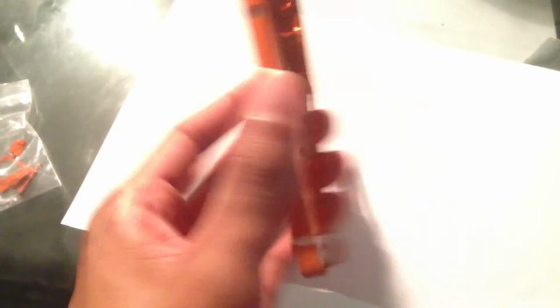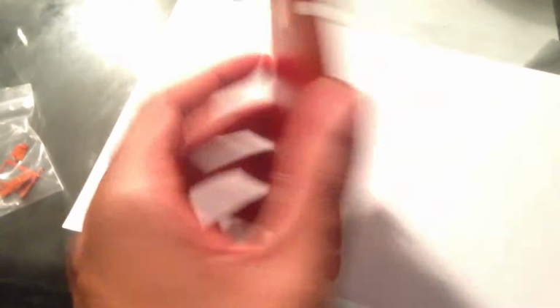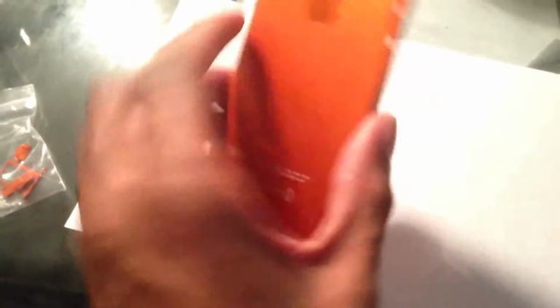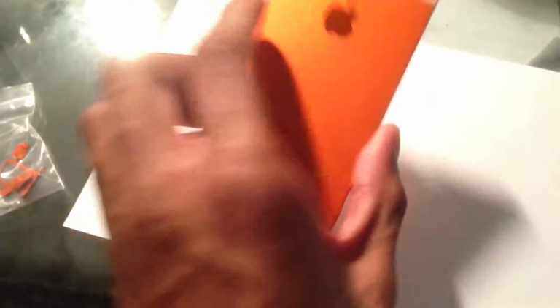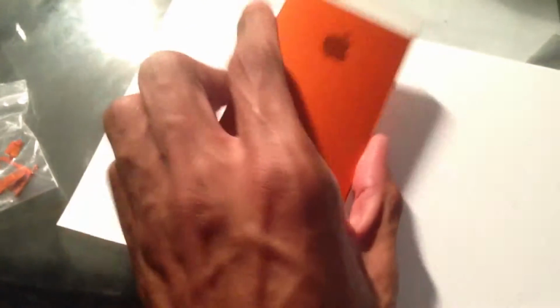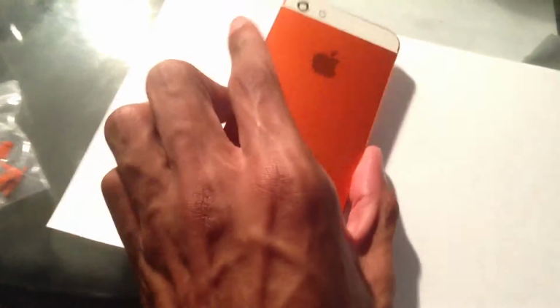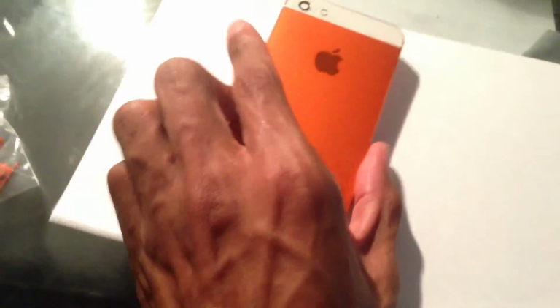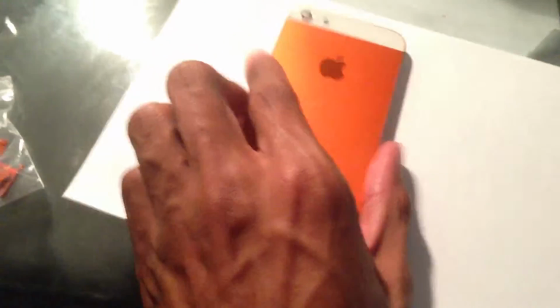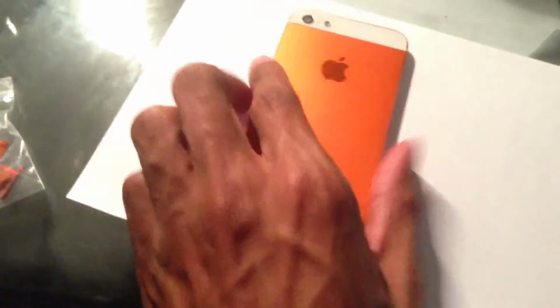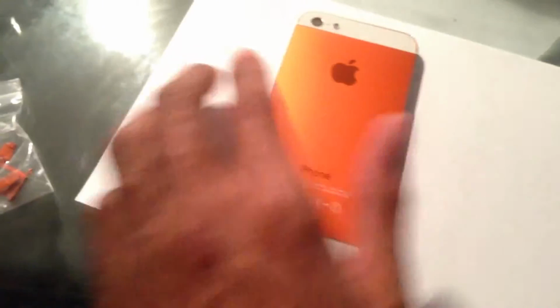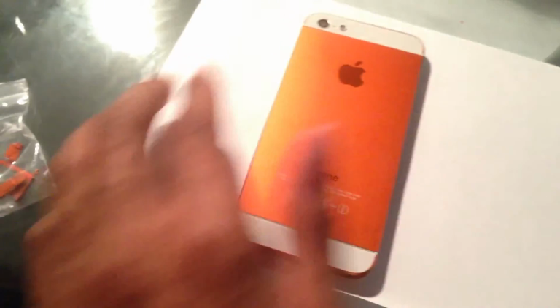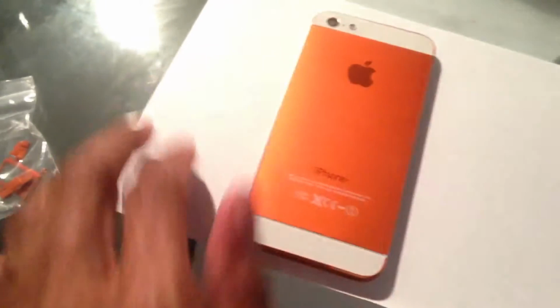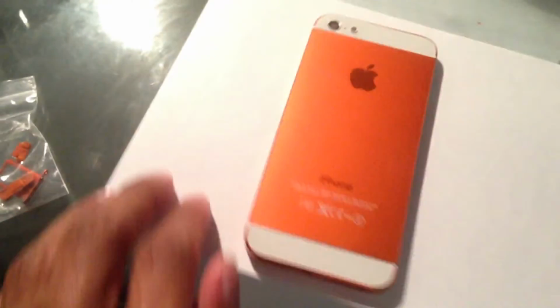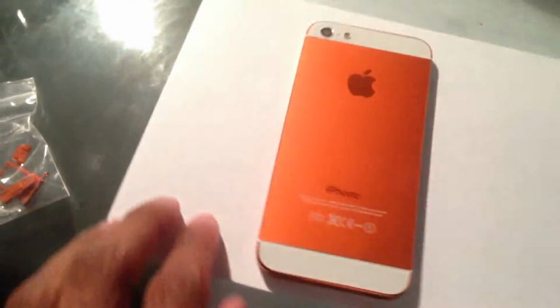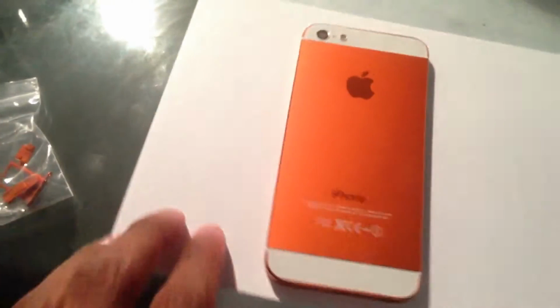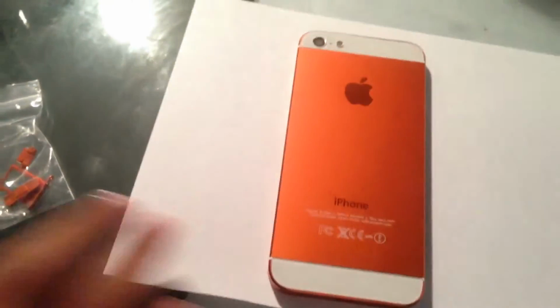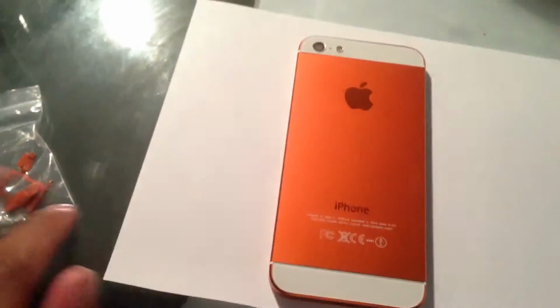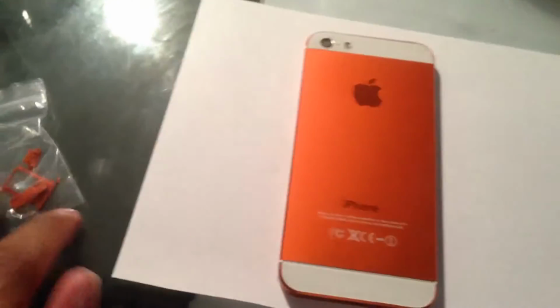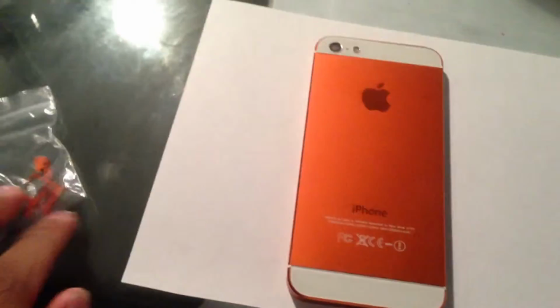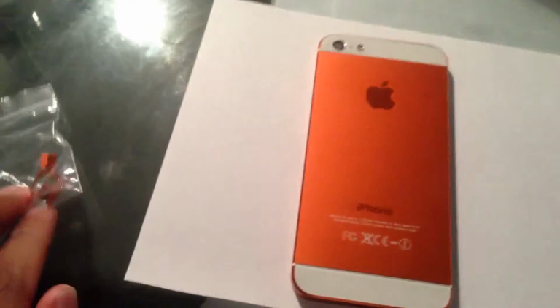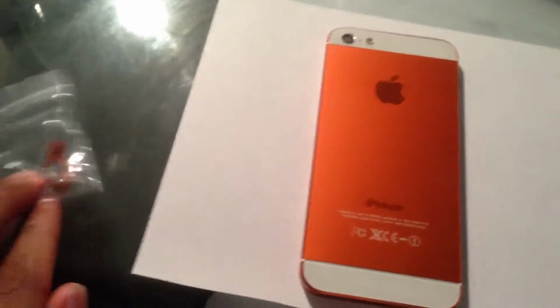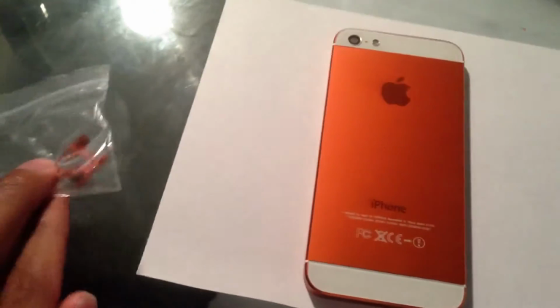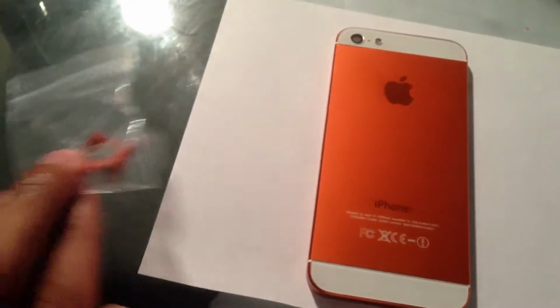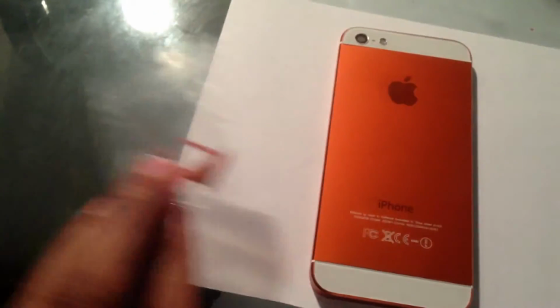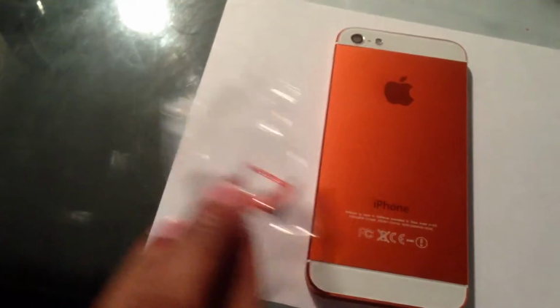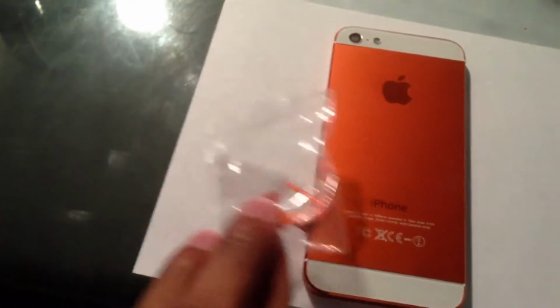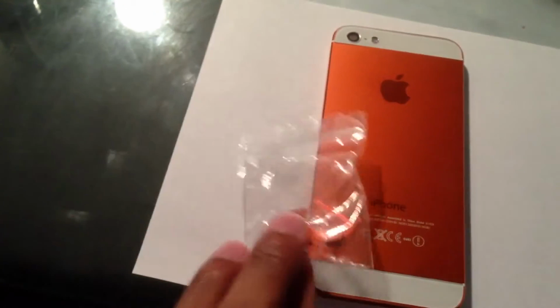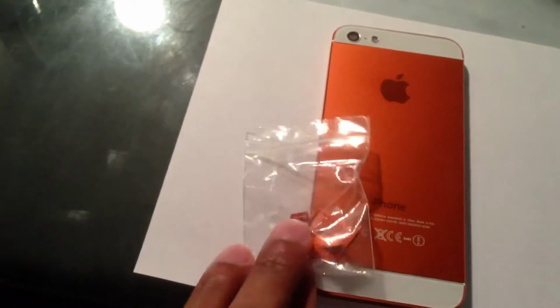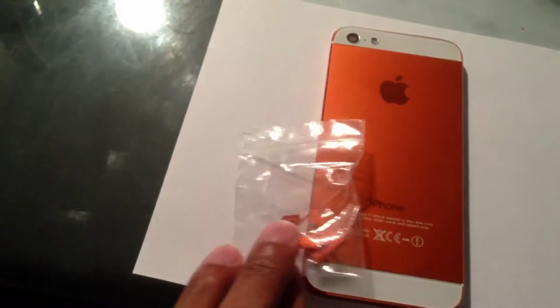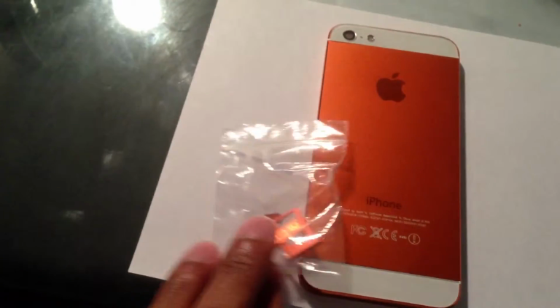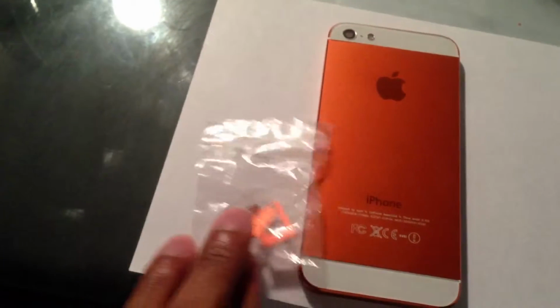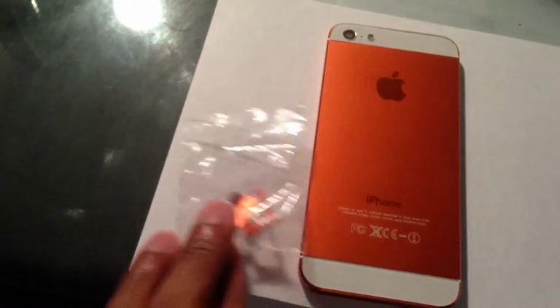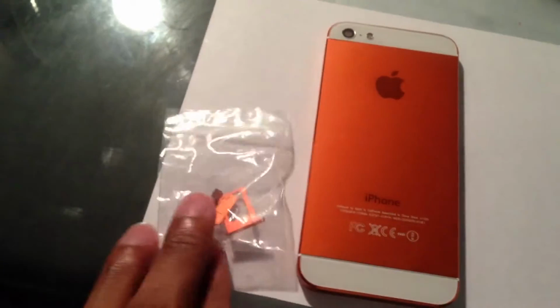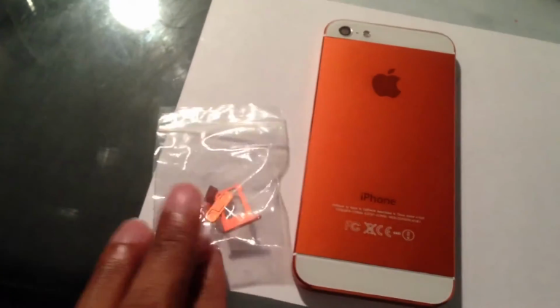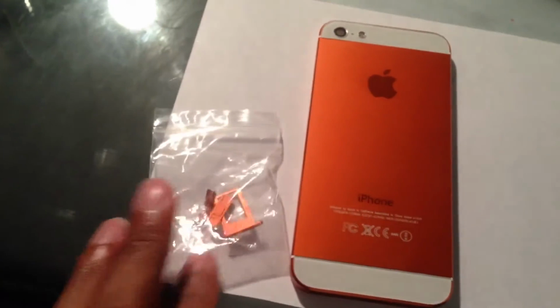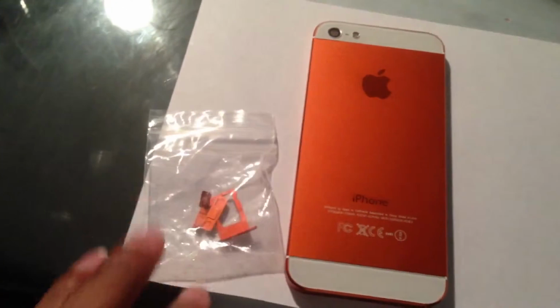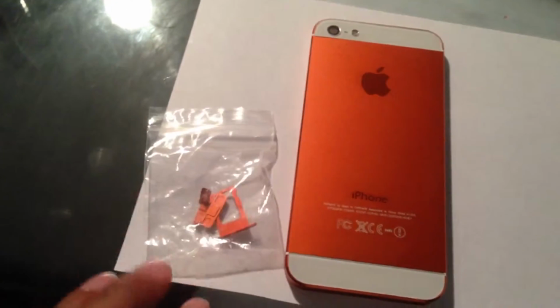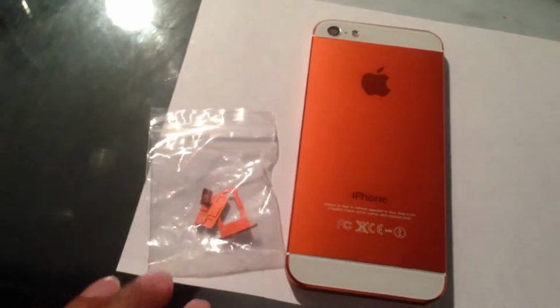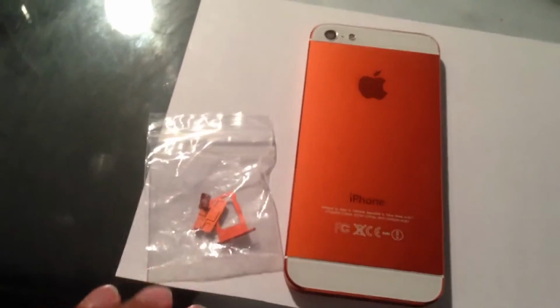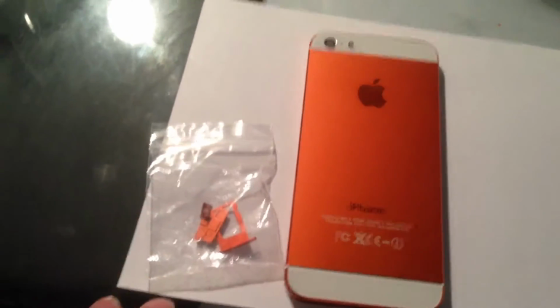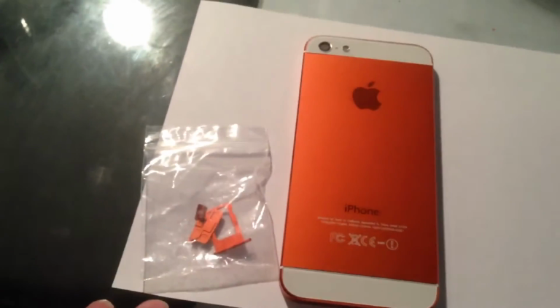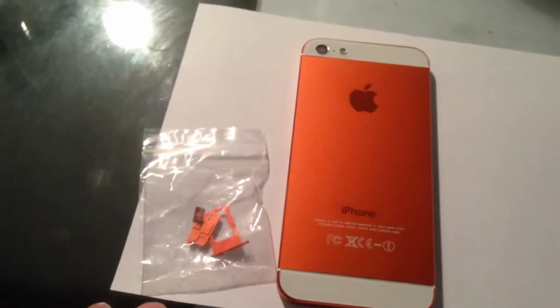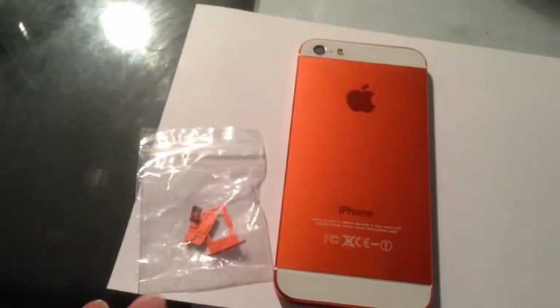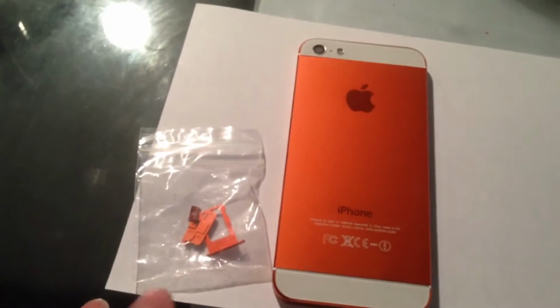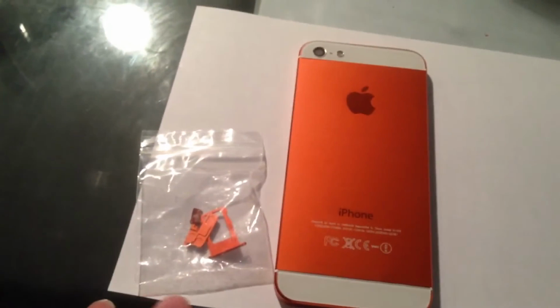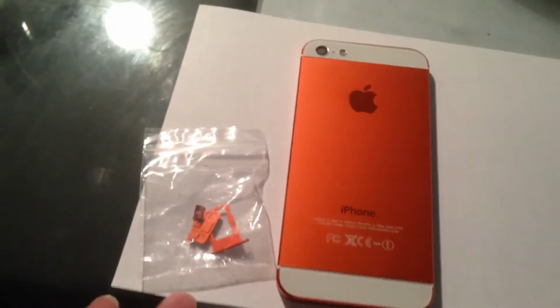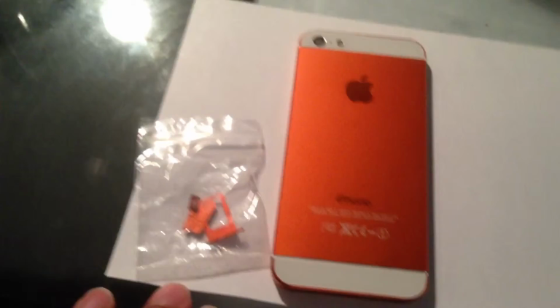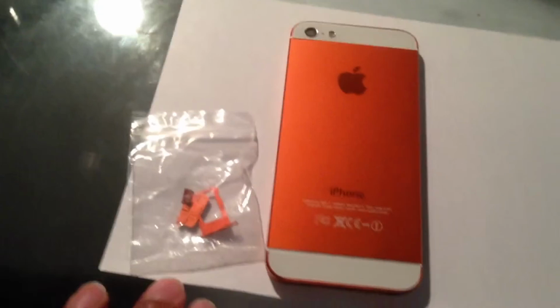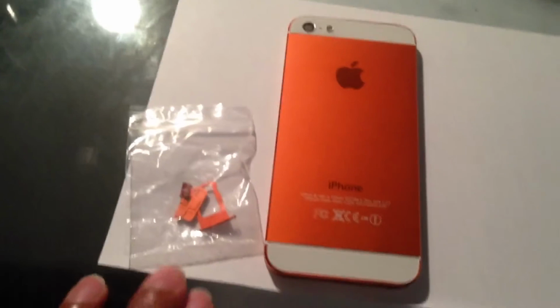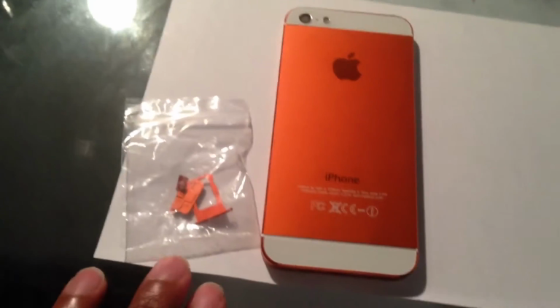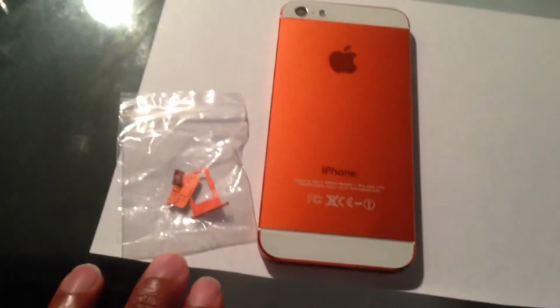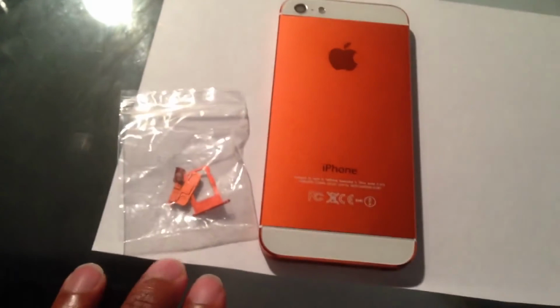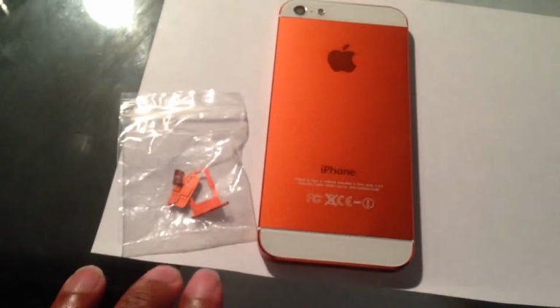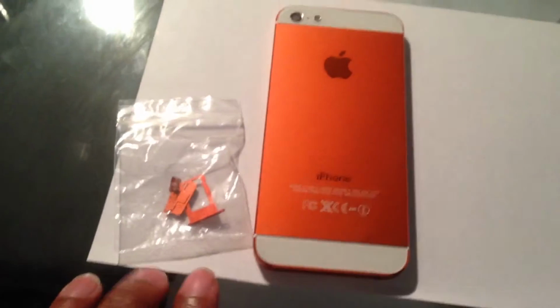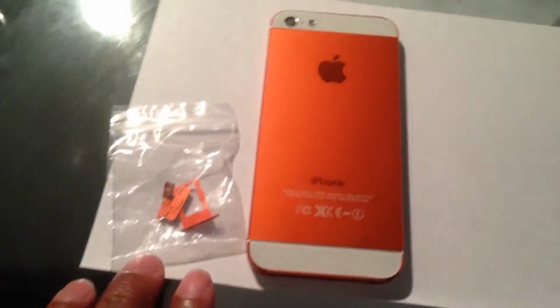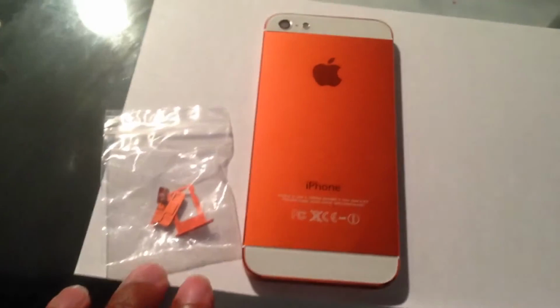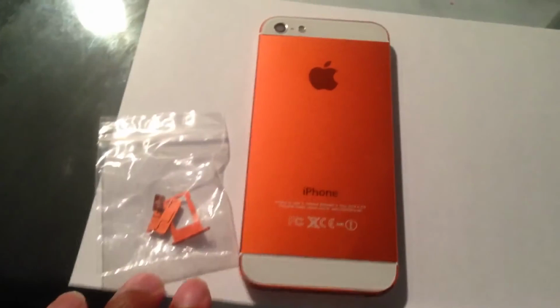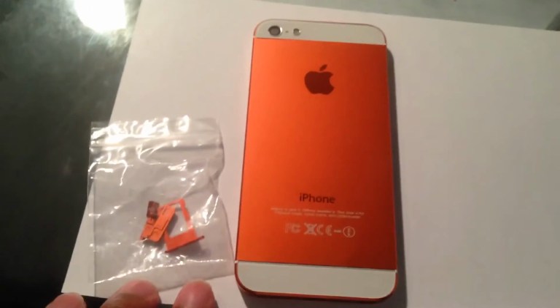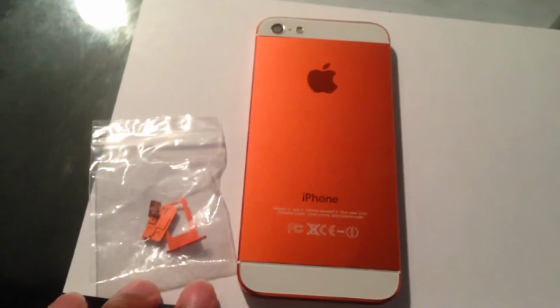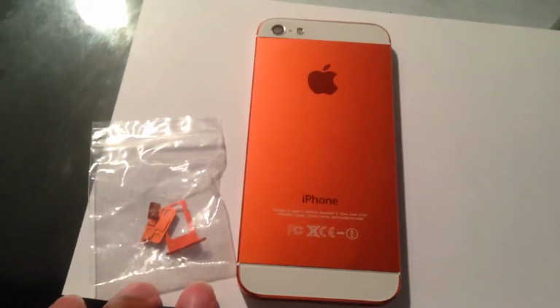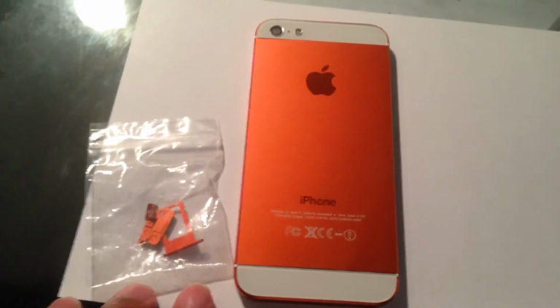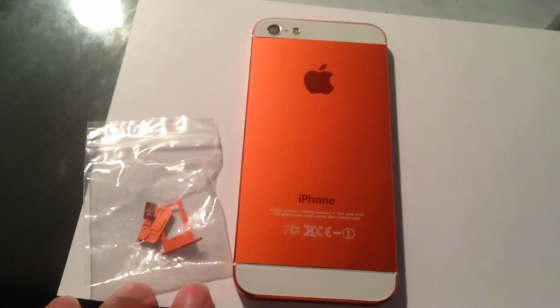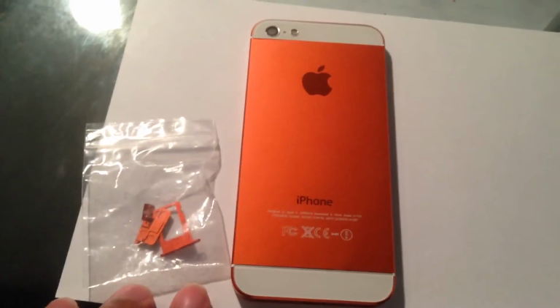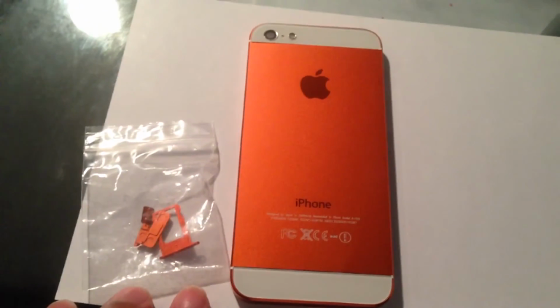It came with the buttons. If you're interested, the email will be in the description.